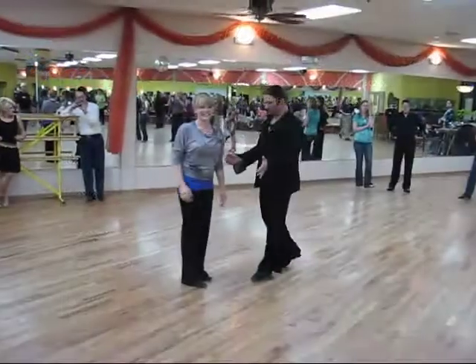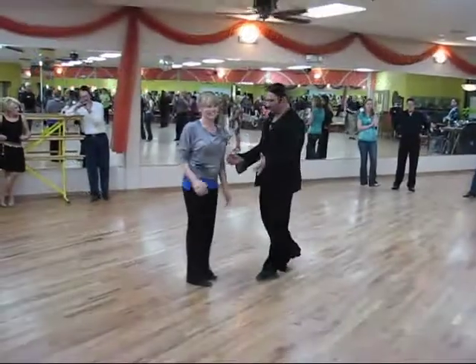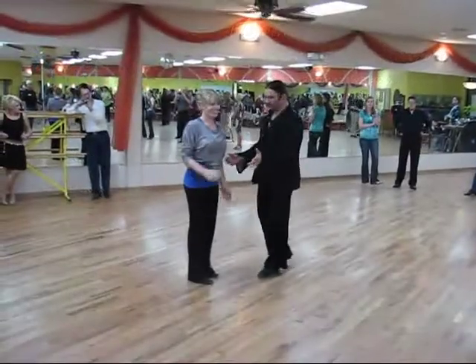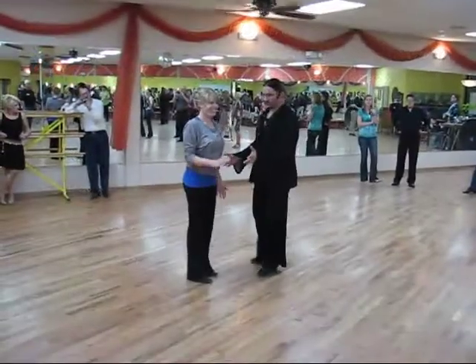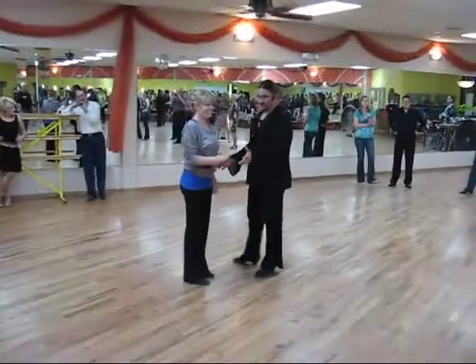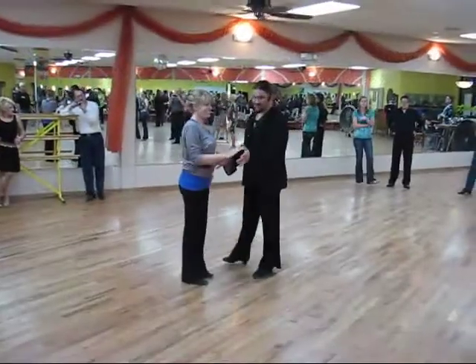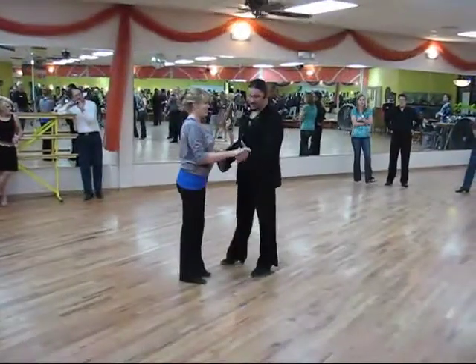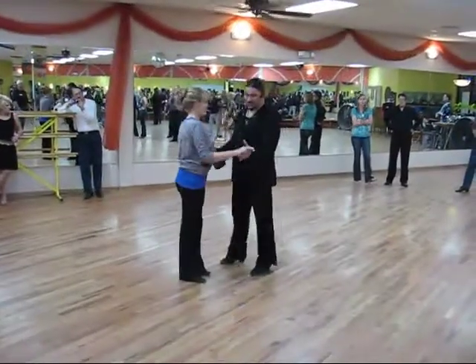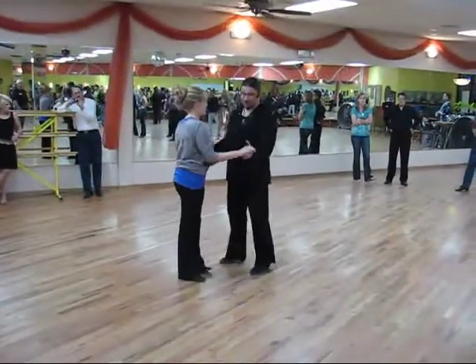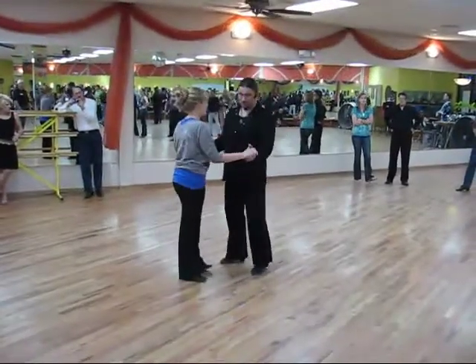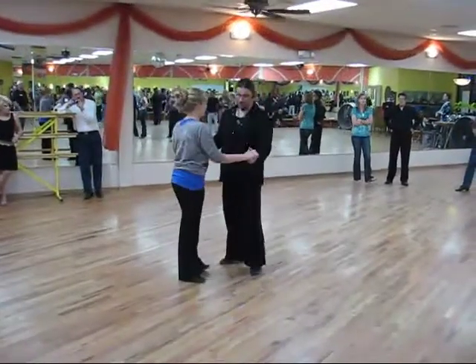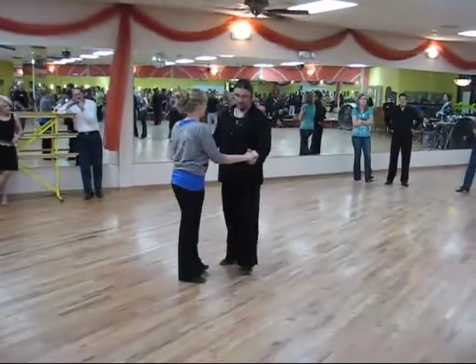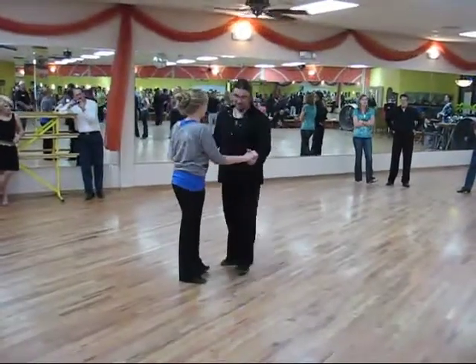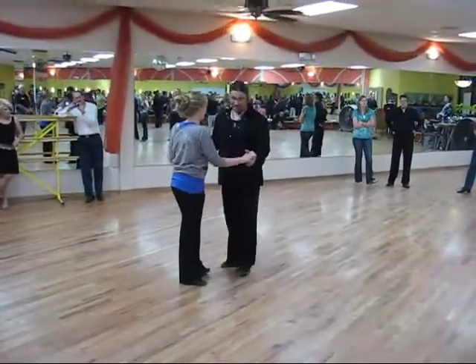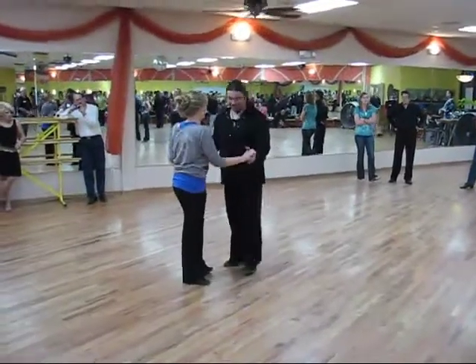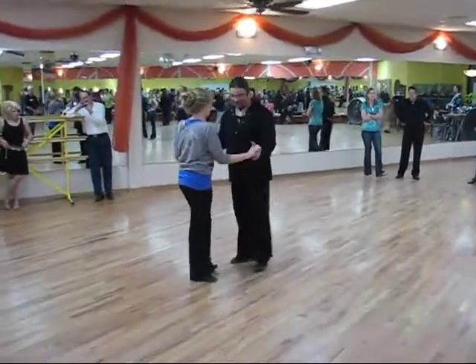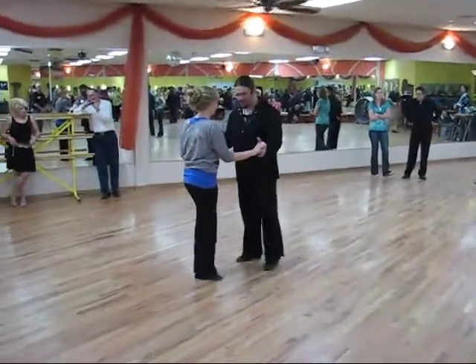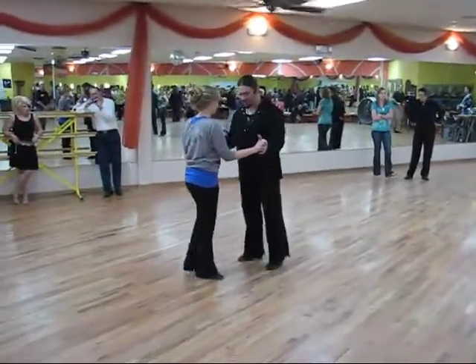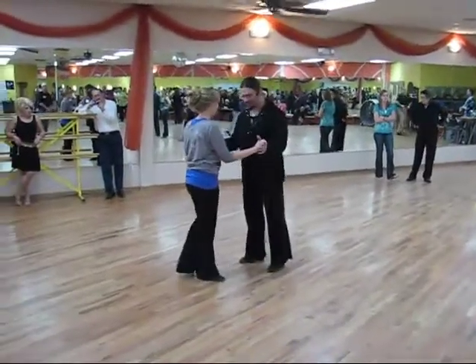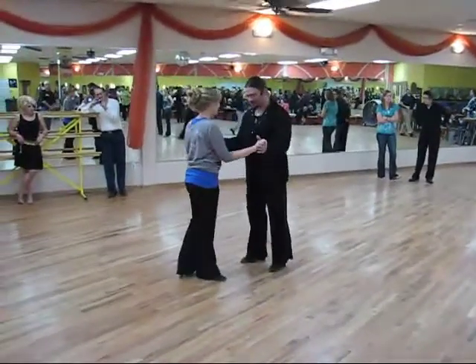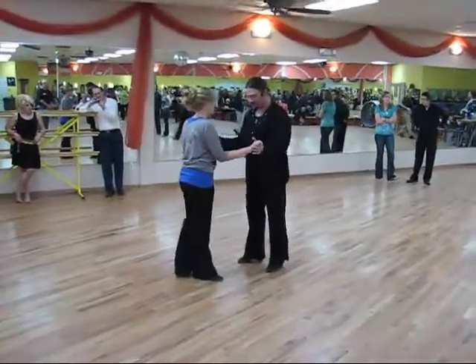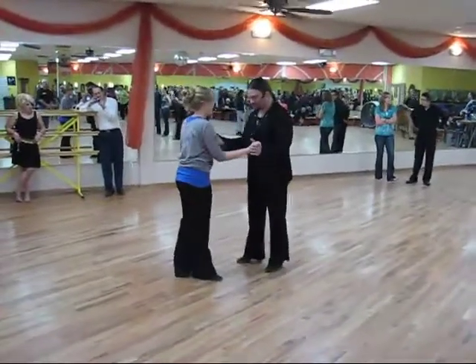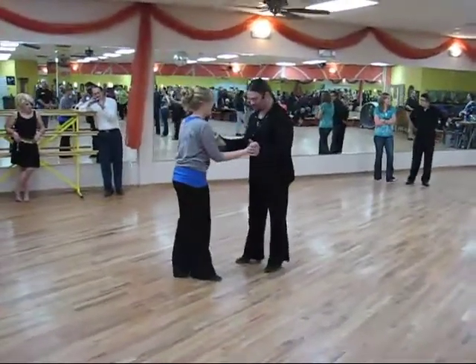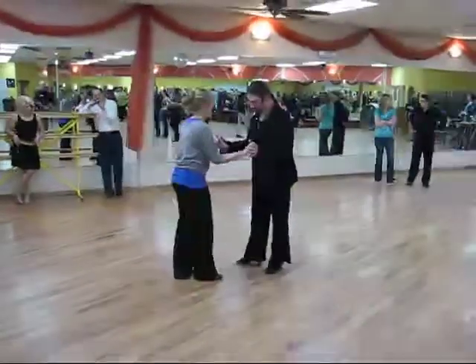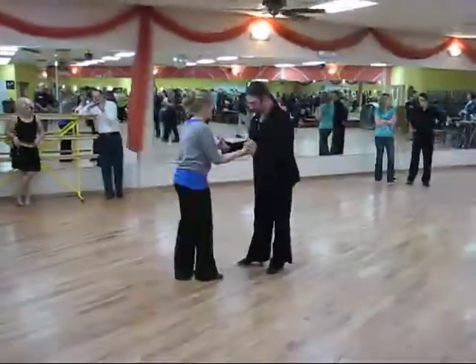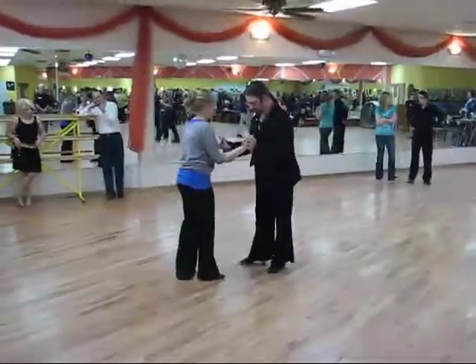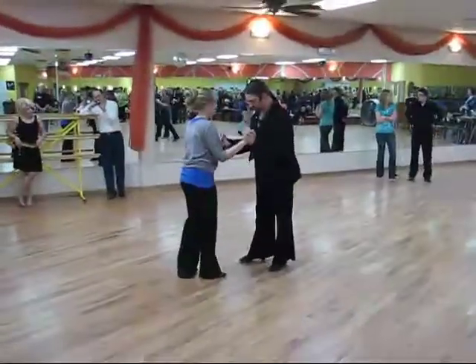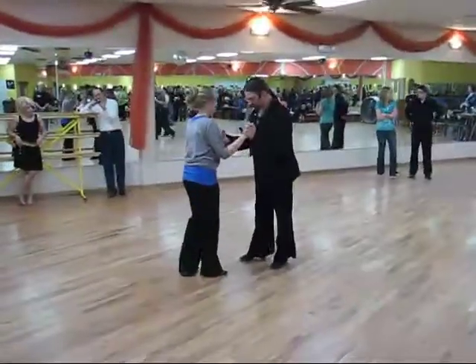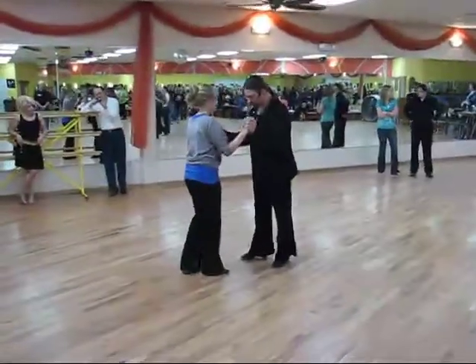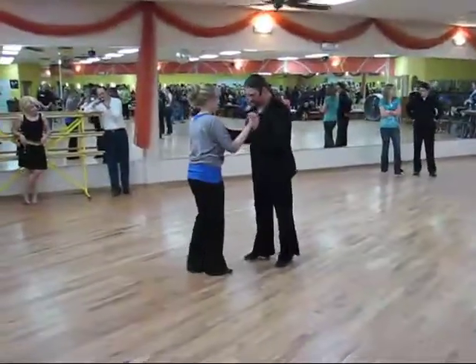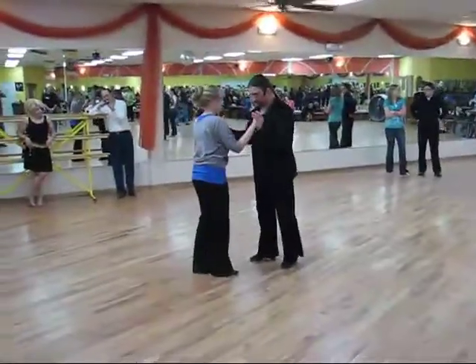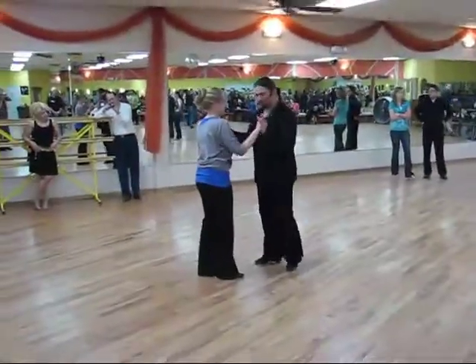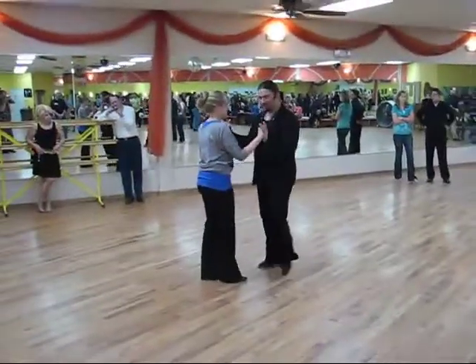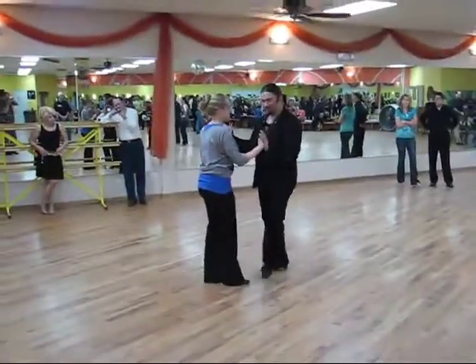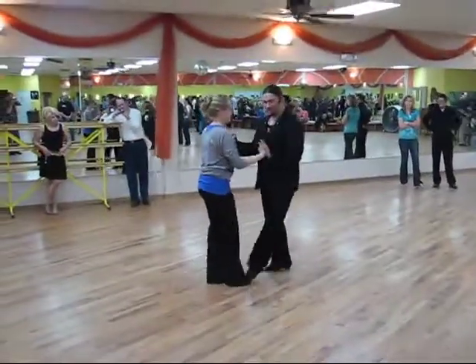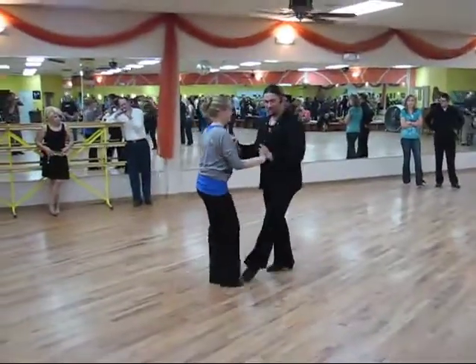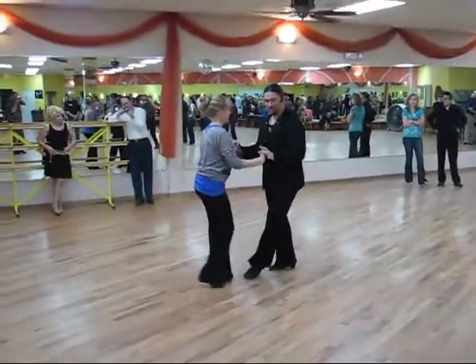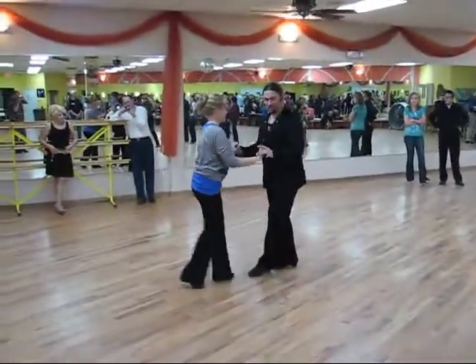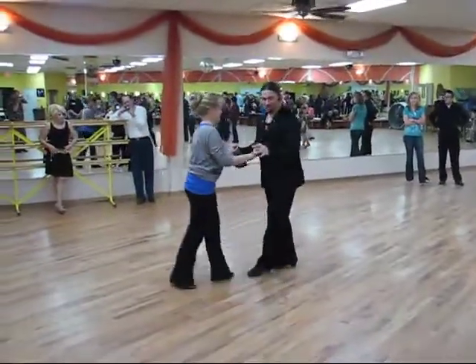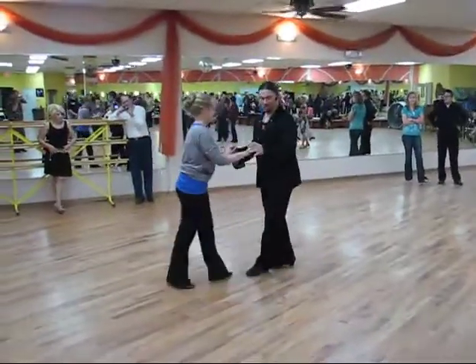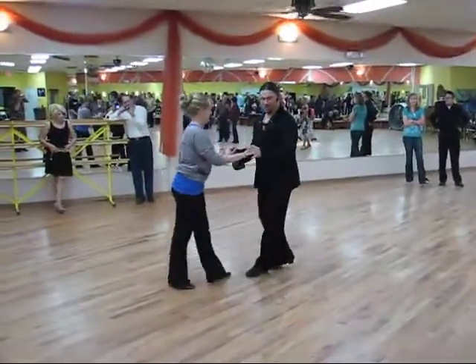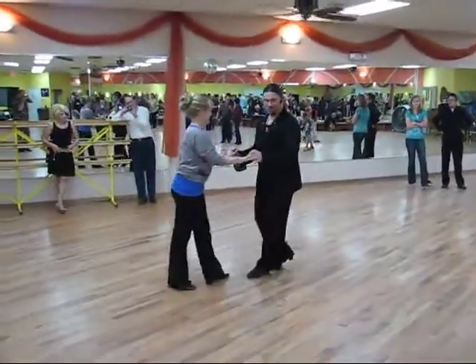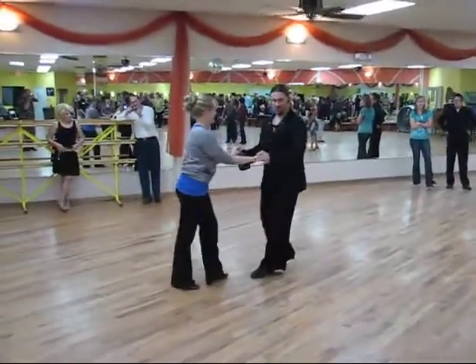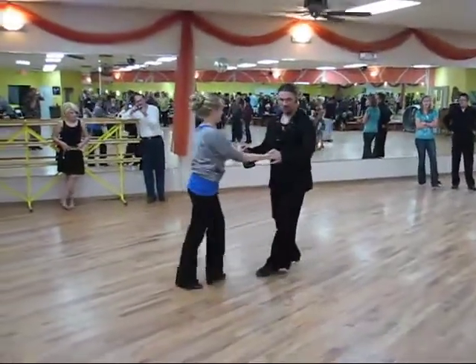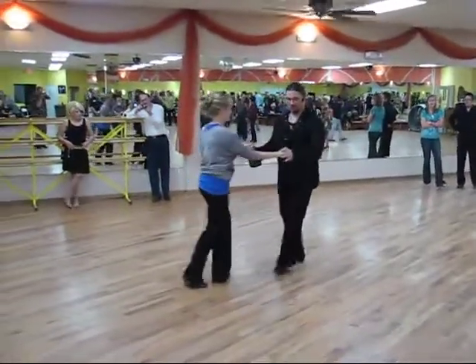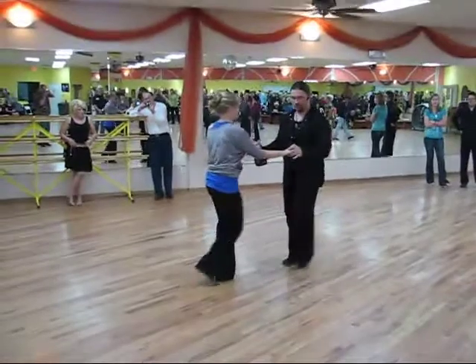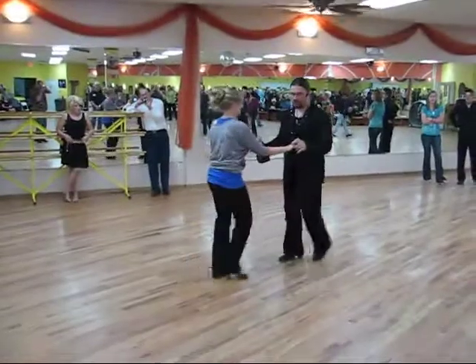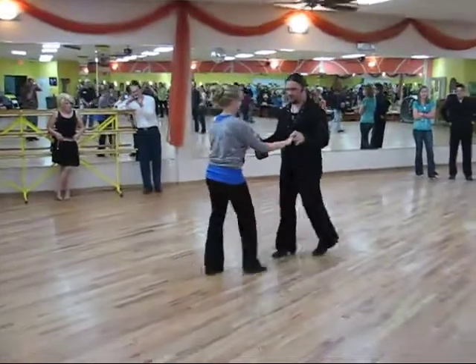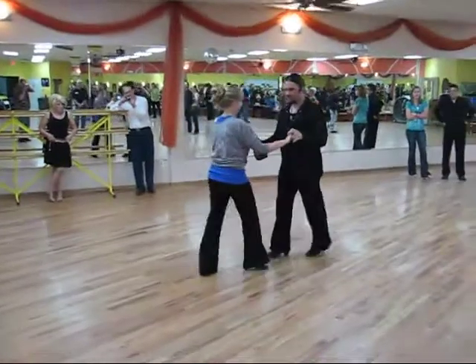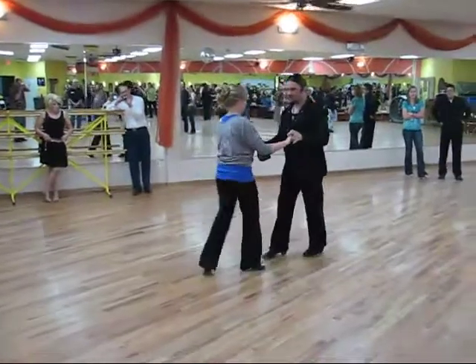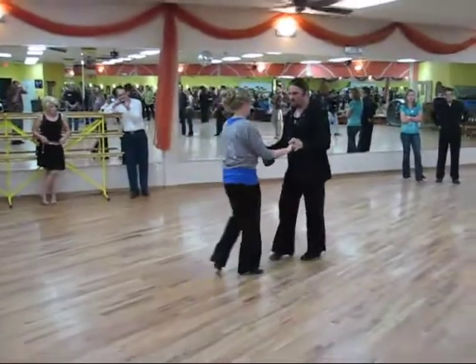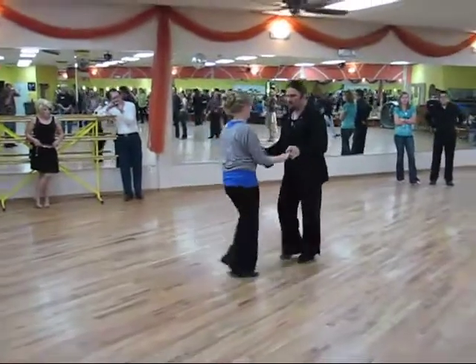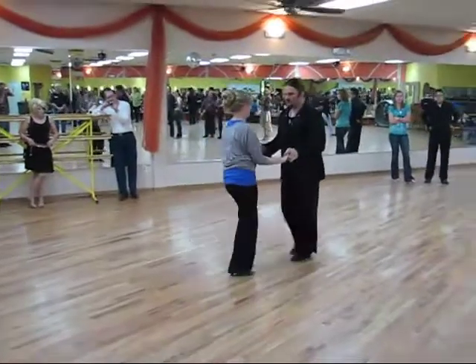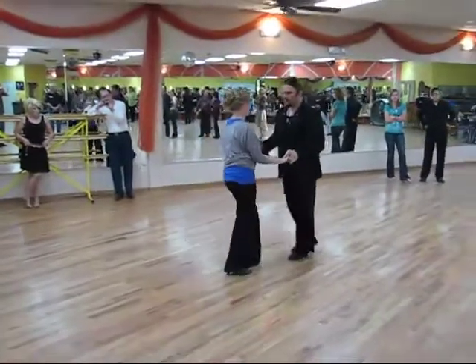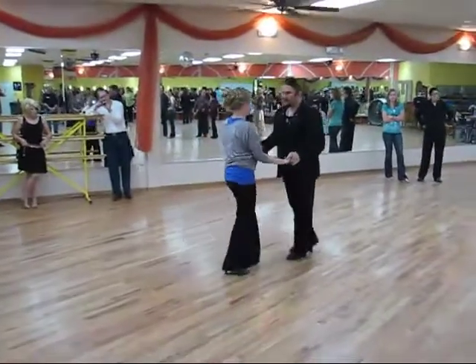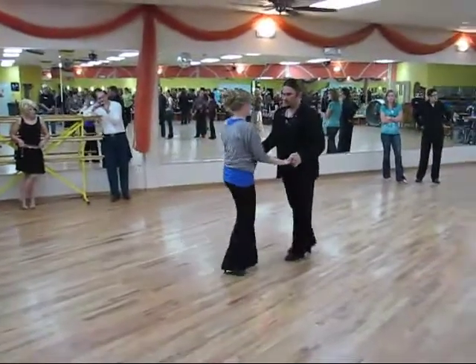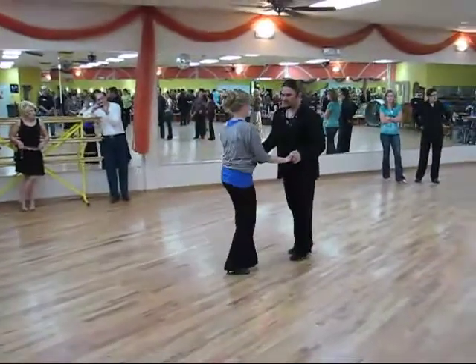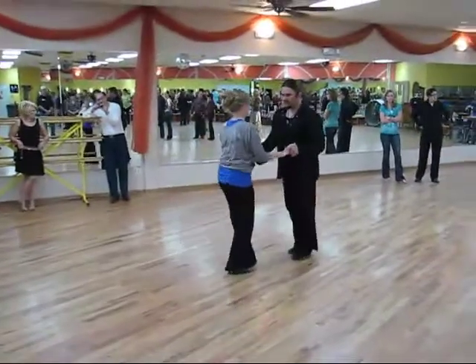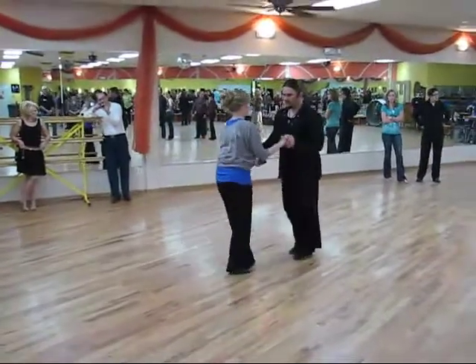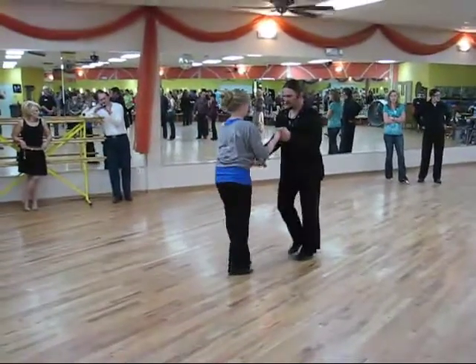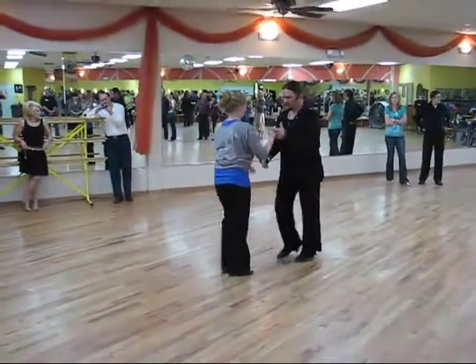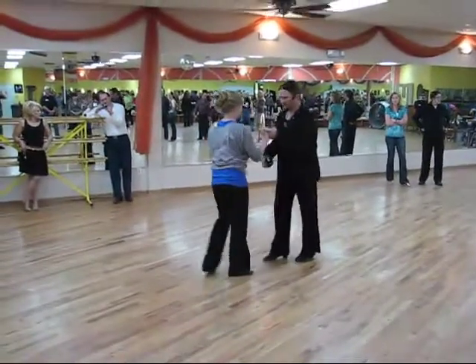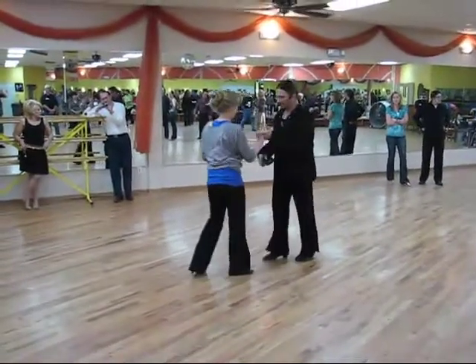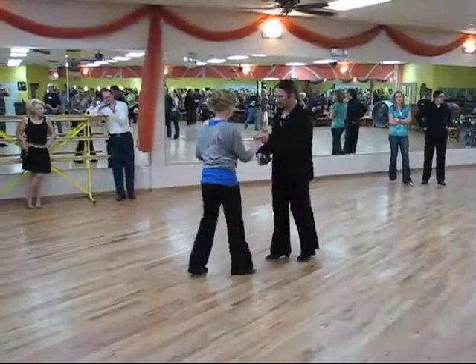Salsa! Salsa class, Saturday nights. We have the basic. Go 1, 2, 3, 4, 5, 6.